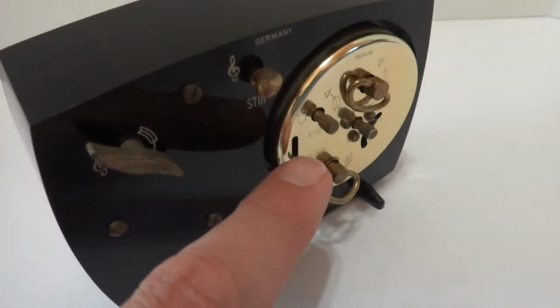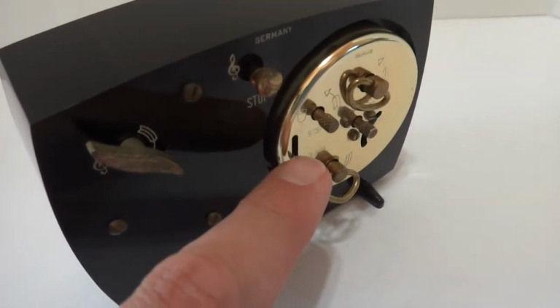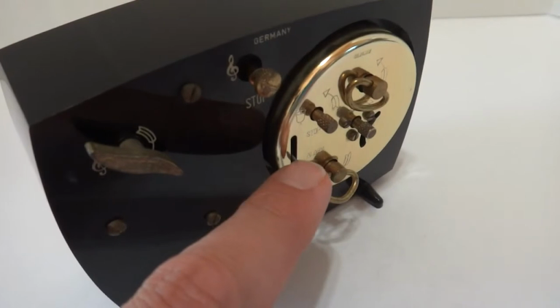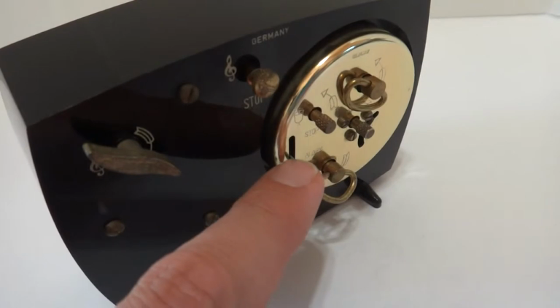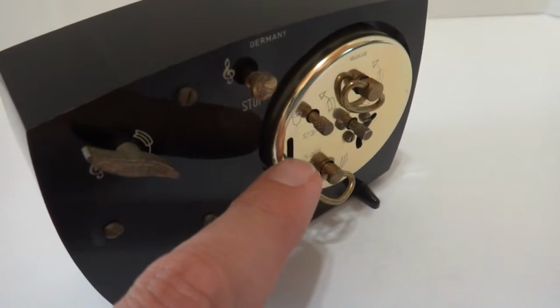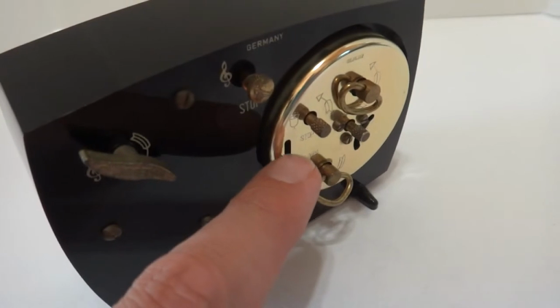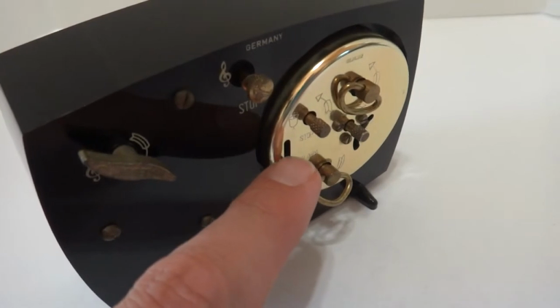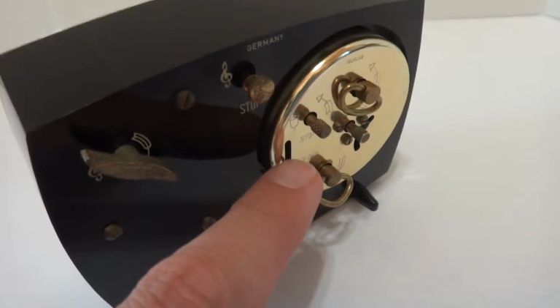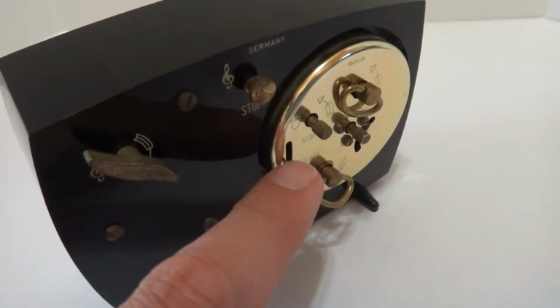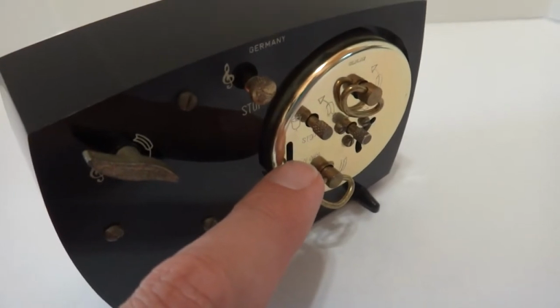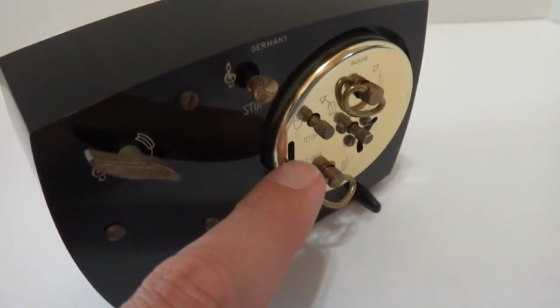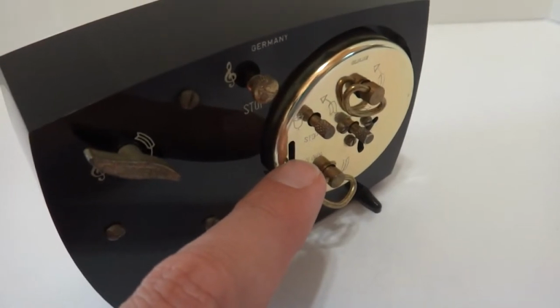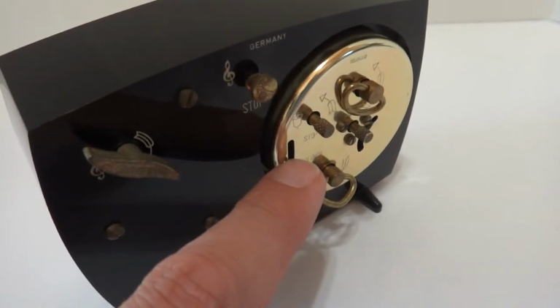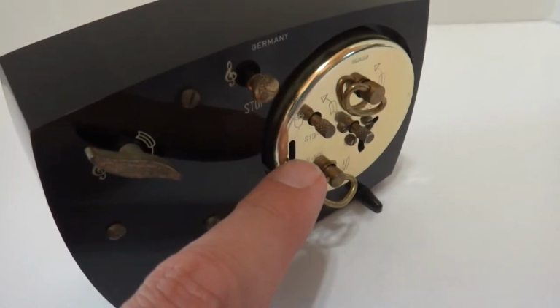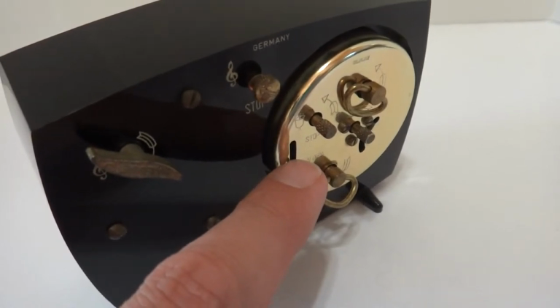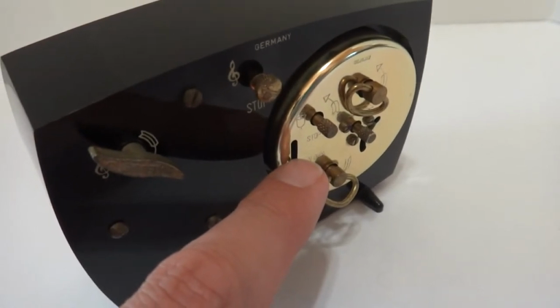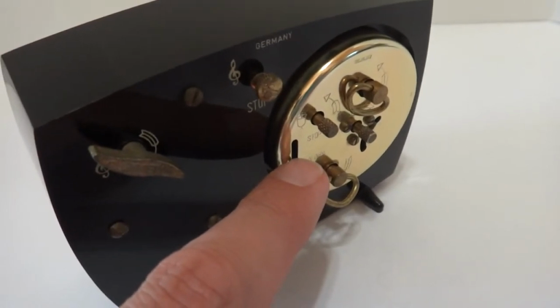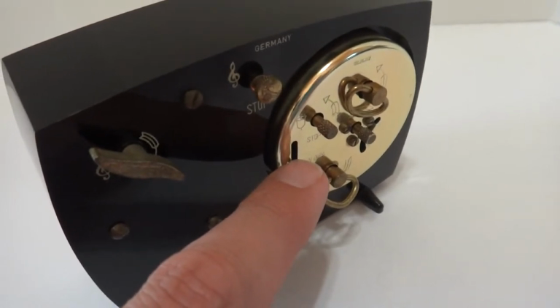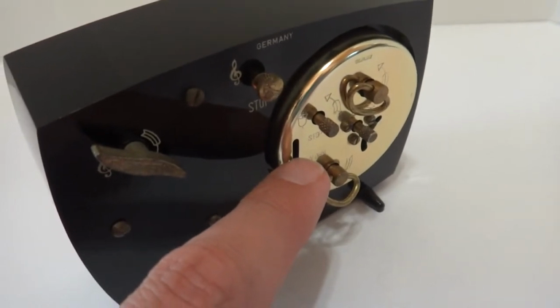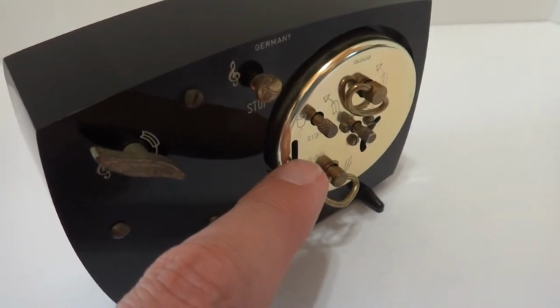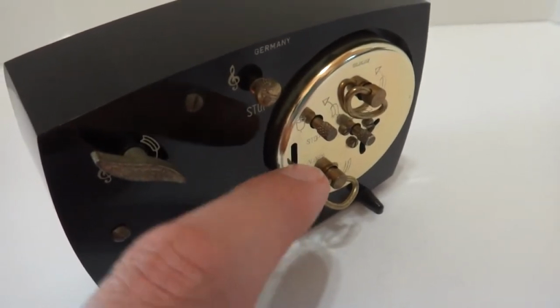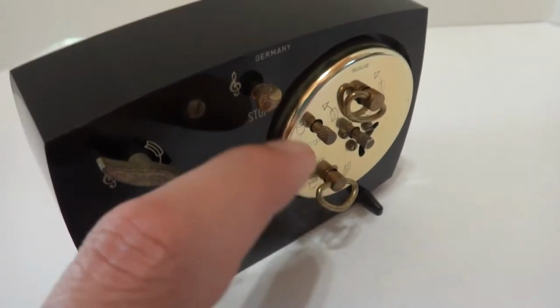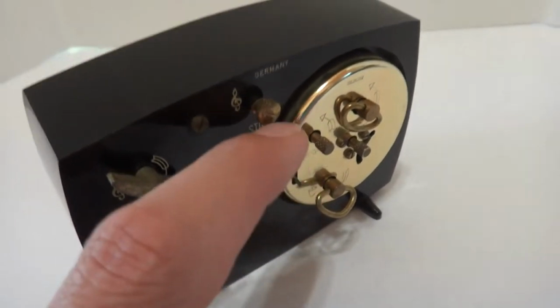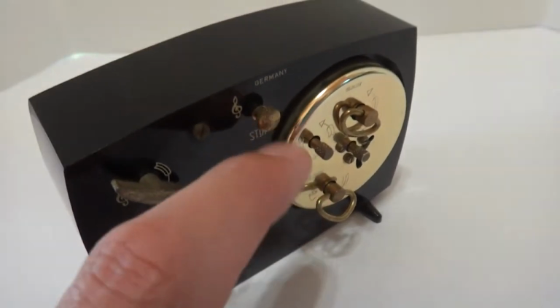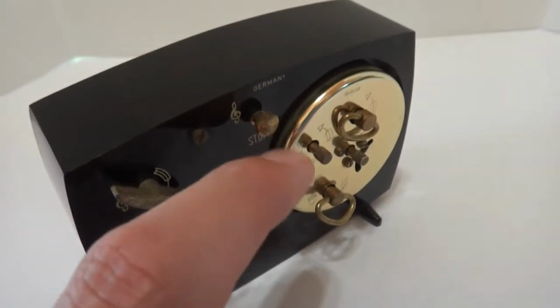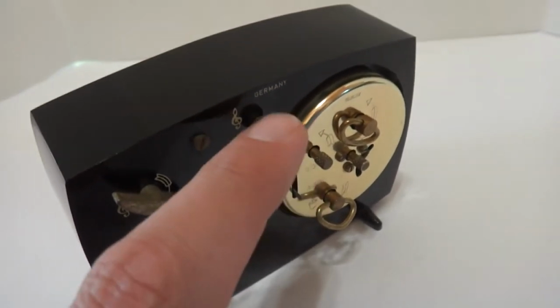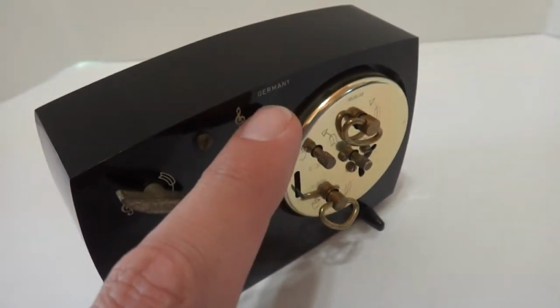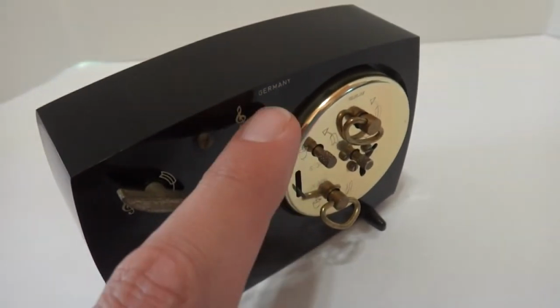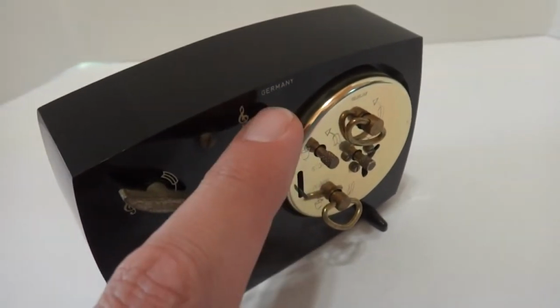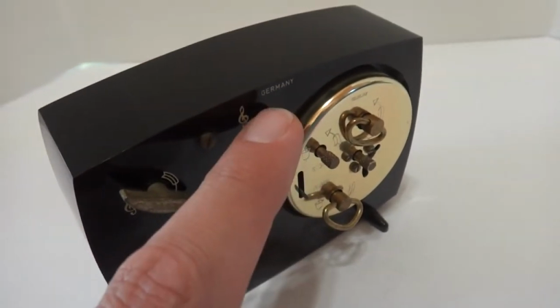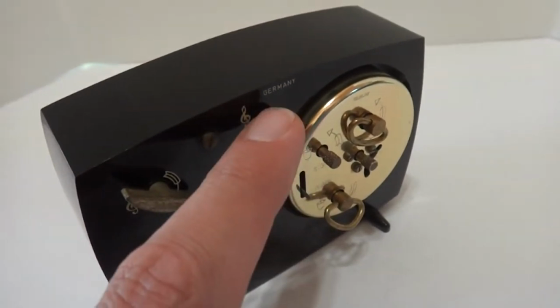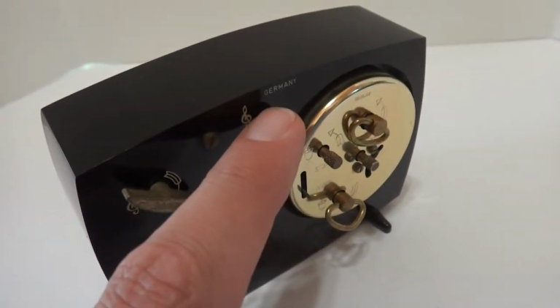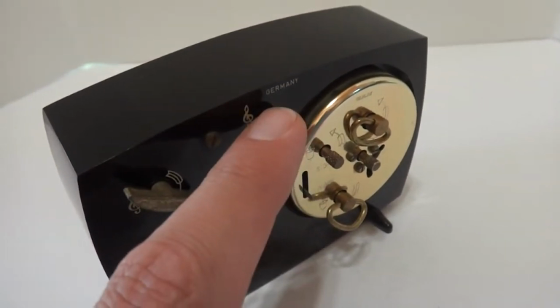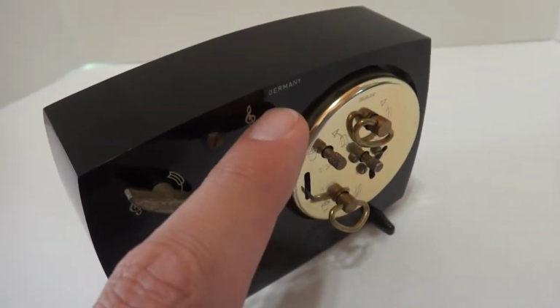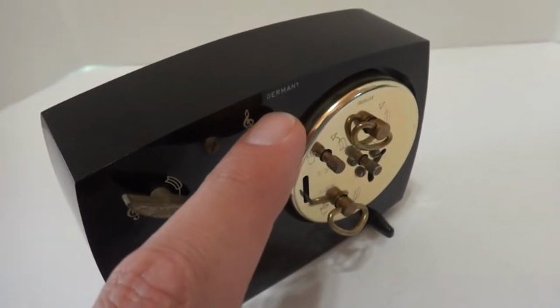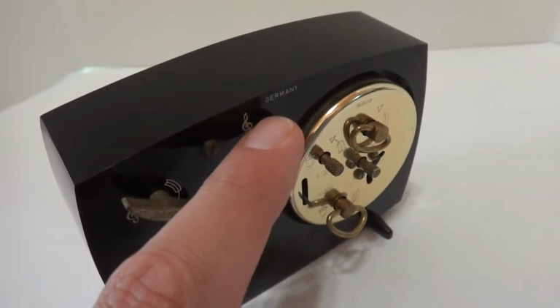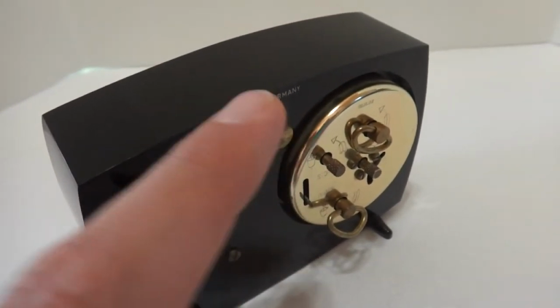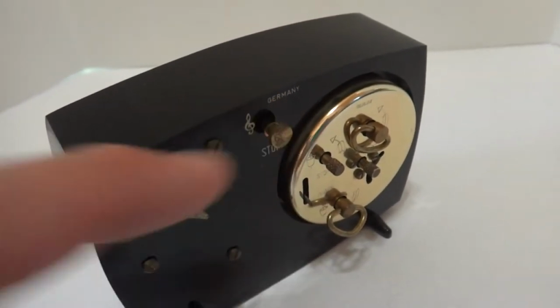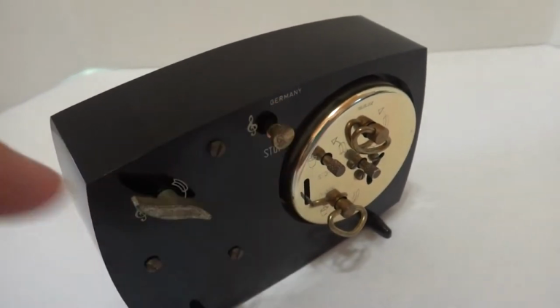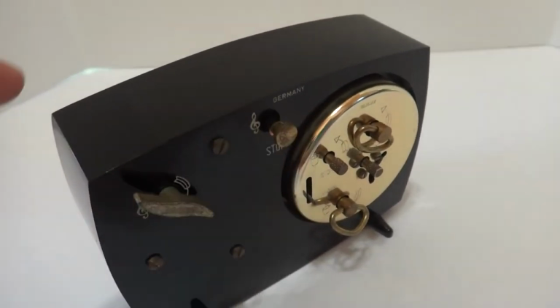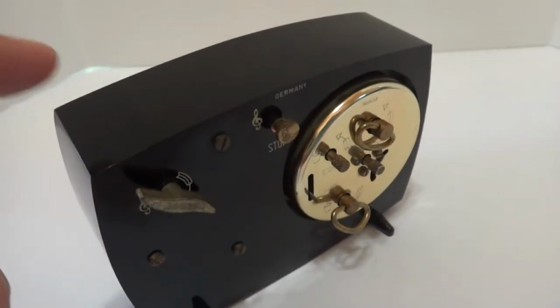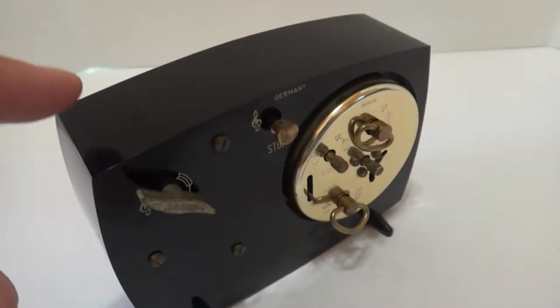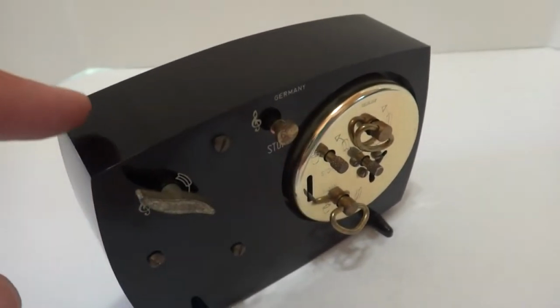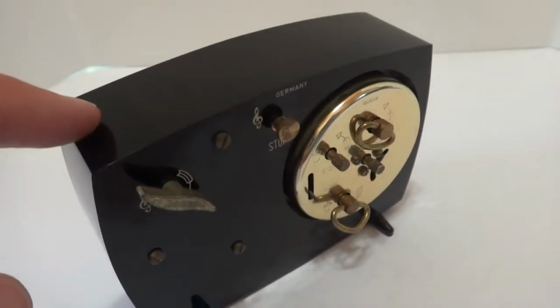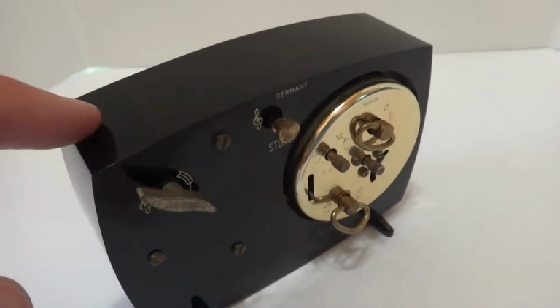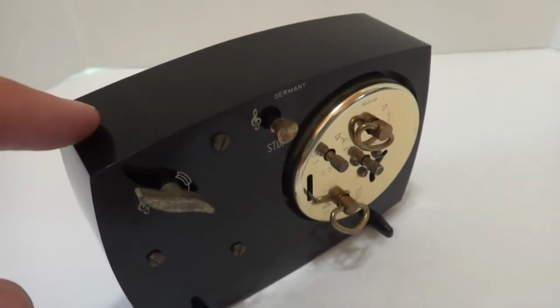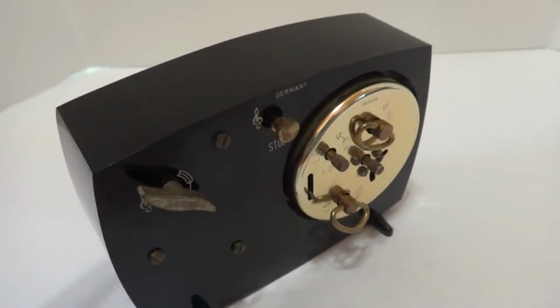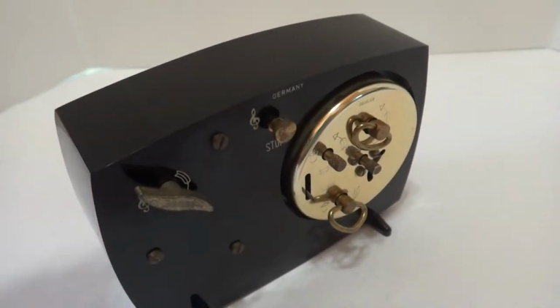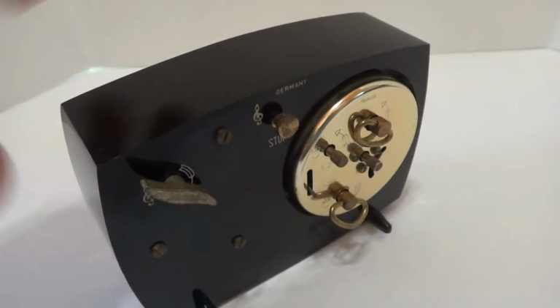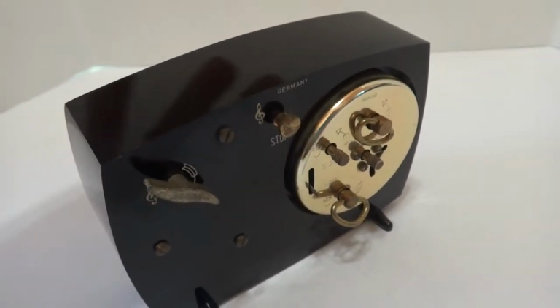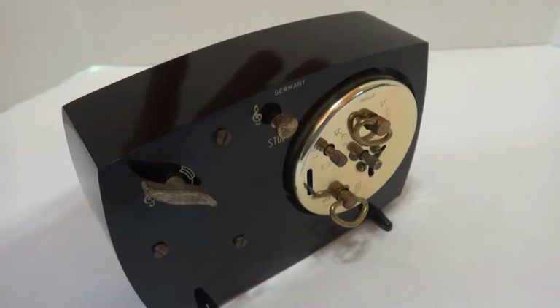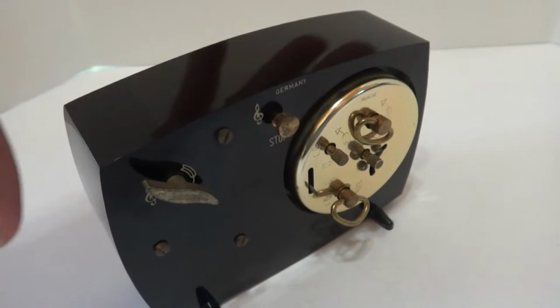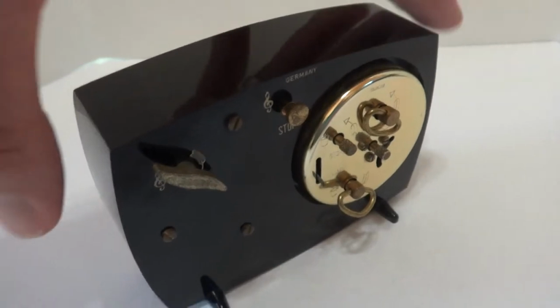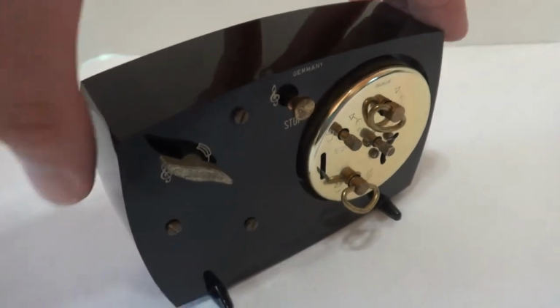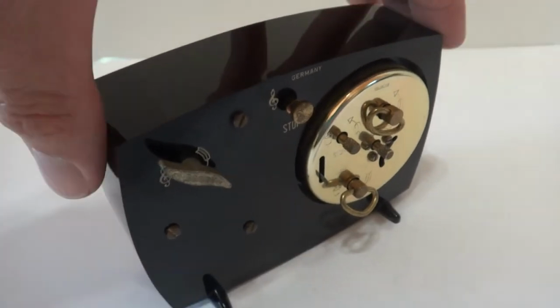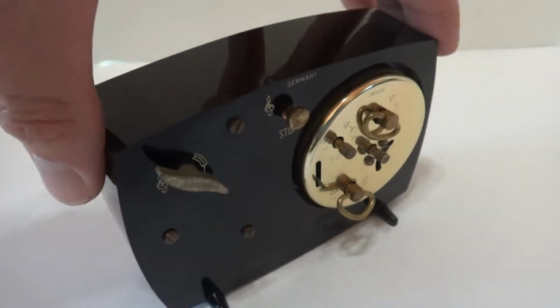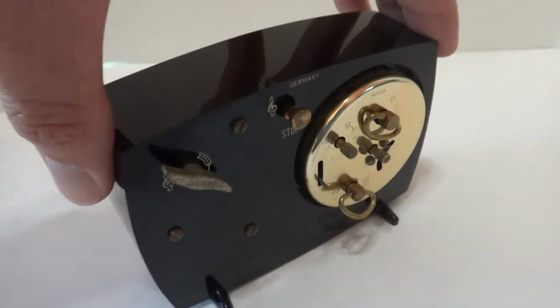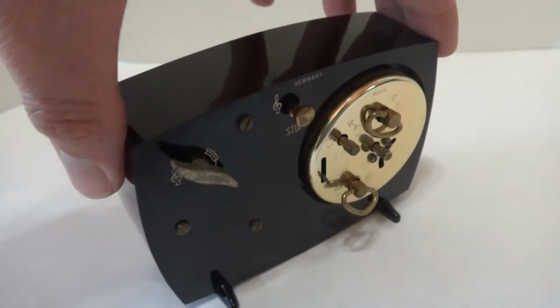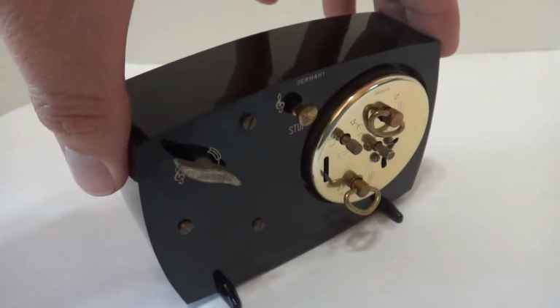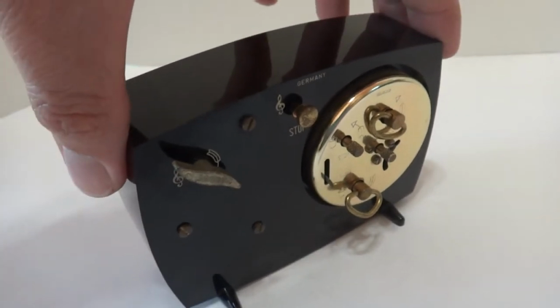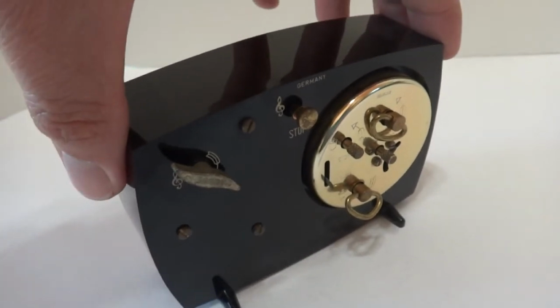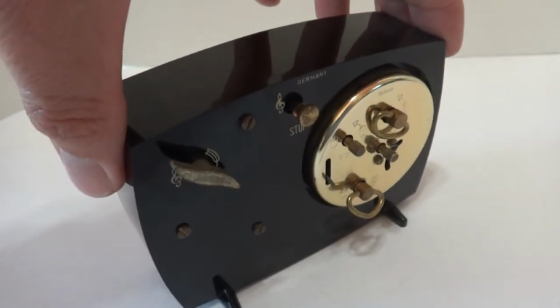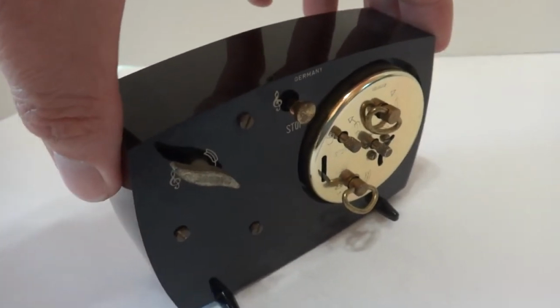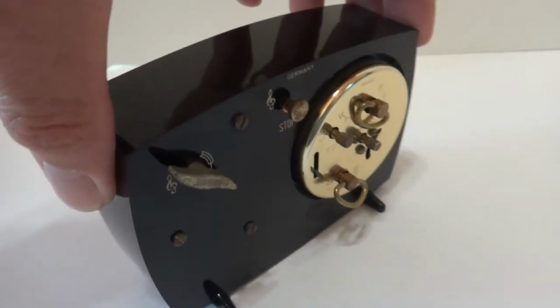You can turn the bell alarm on and off, and the same with the Rouge musical alarm. It's a strong ticker.